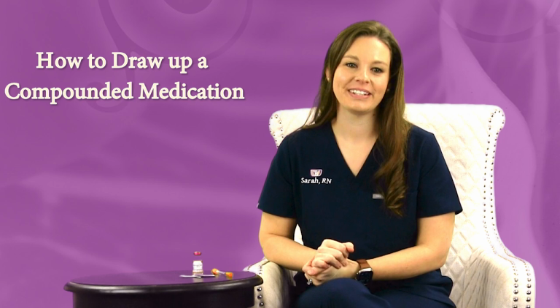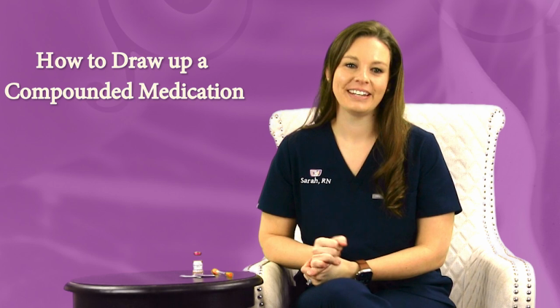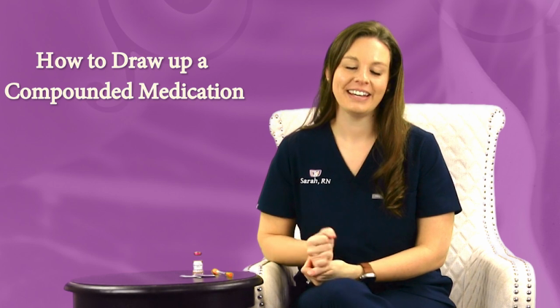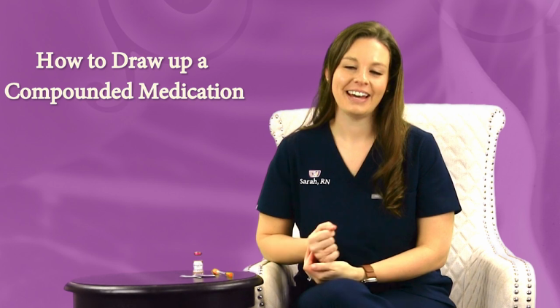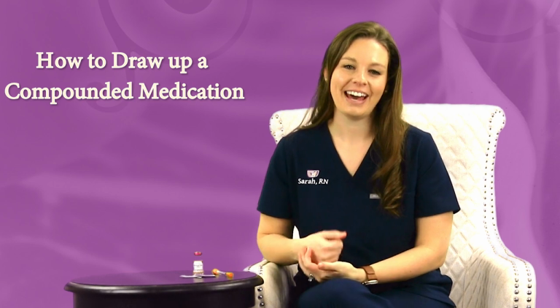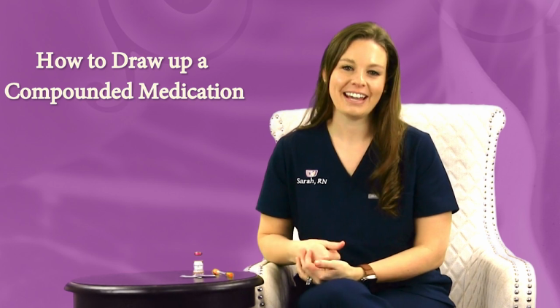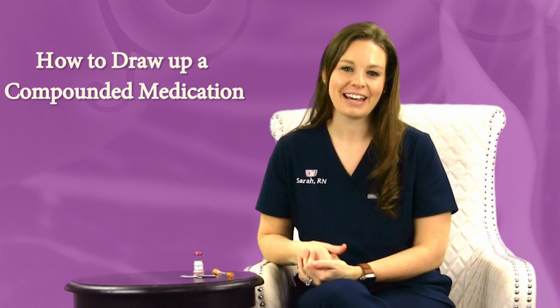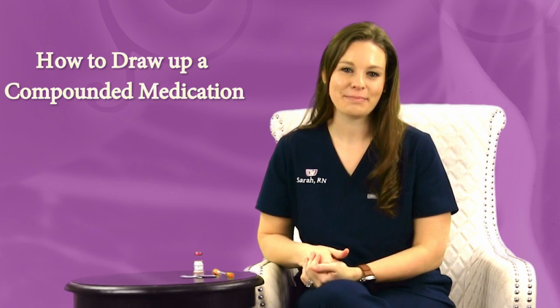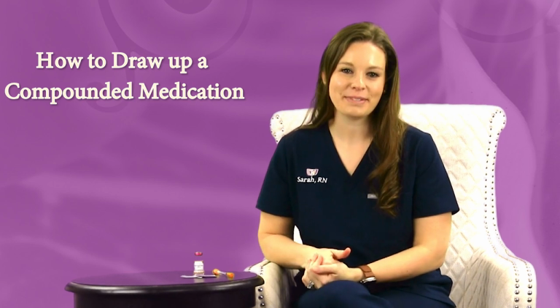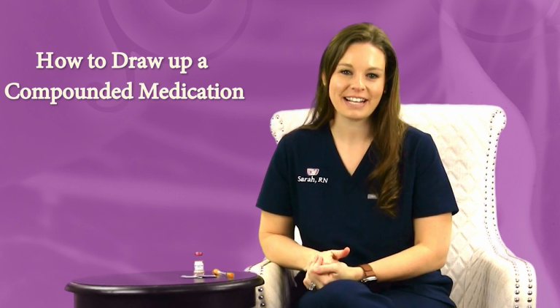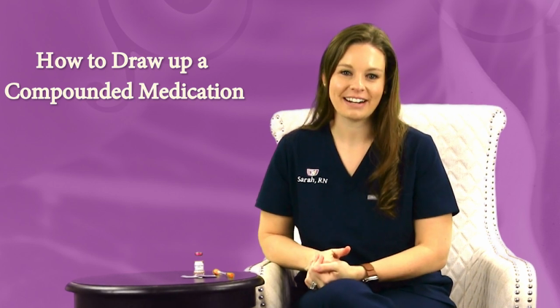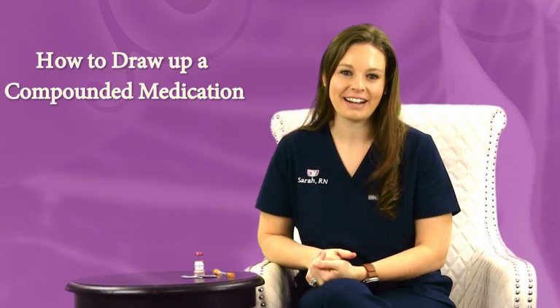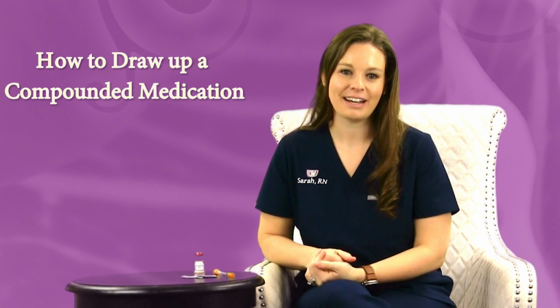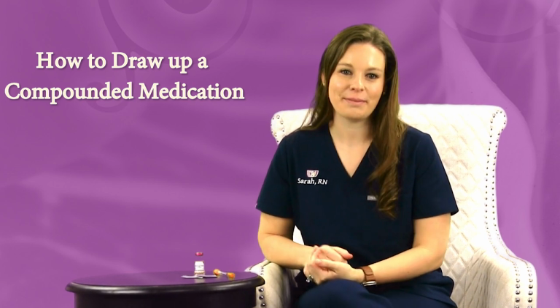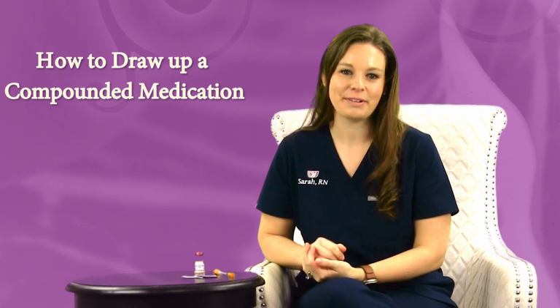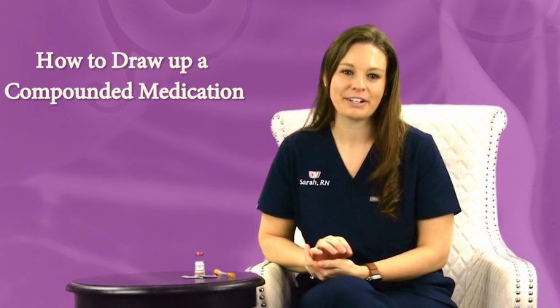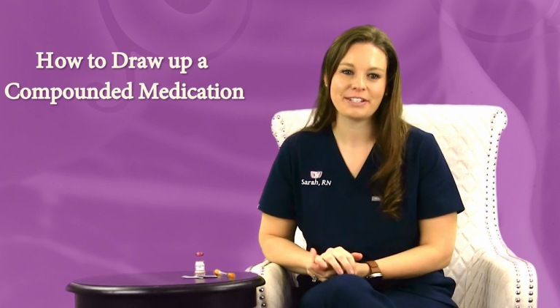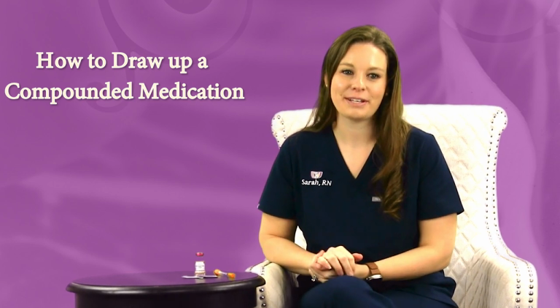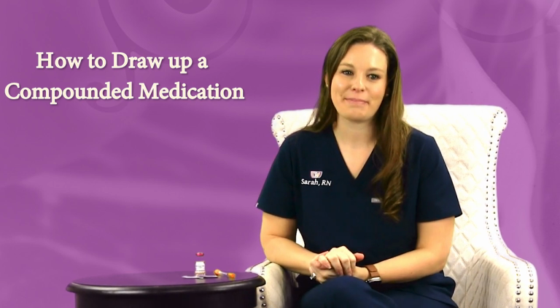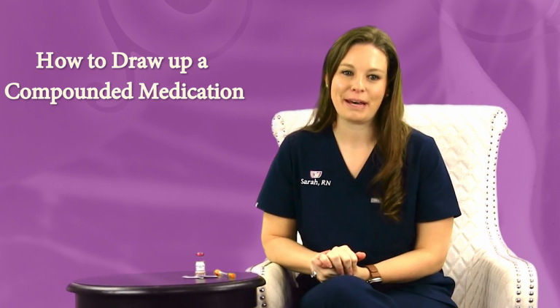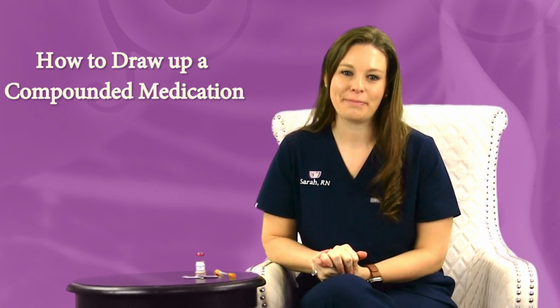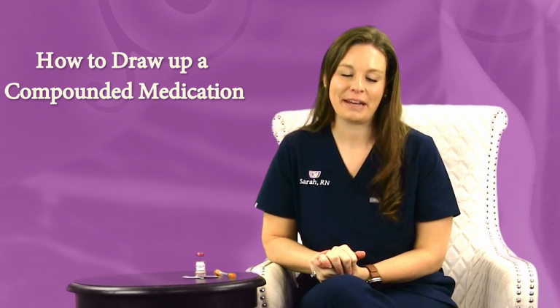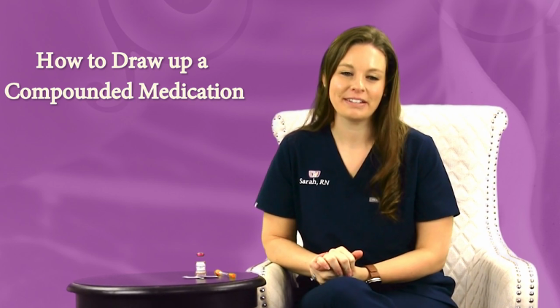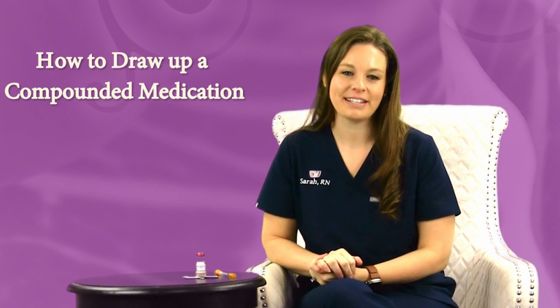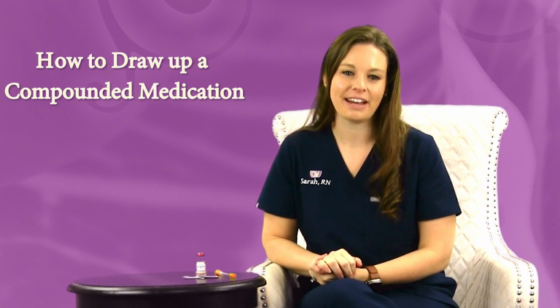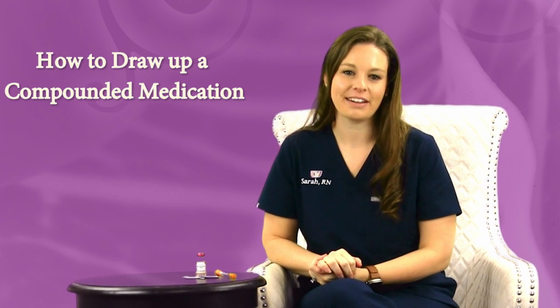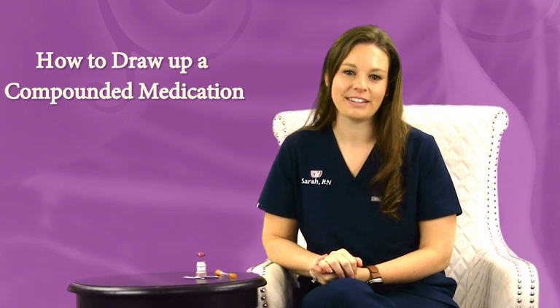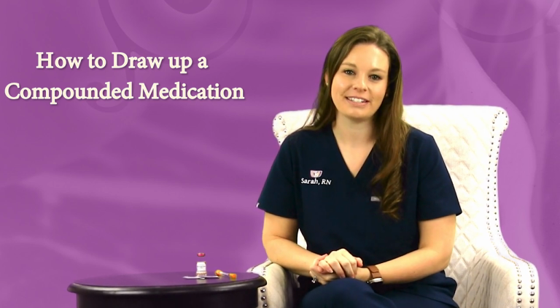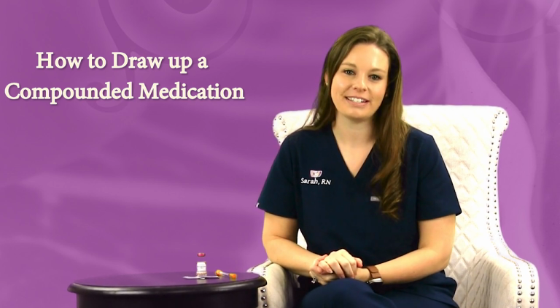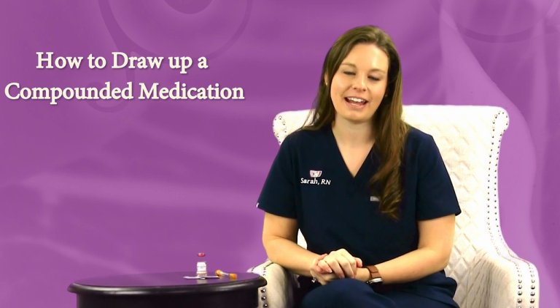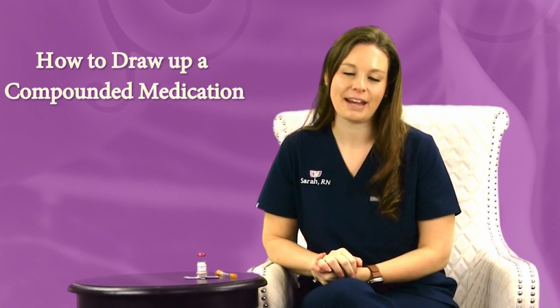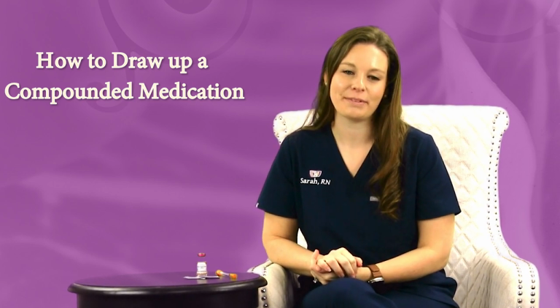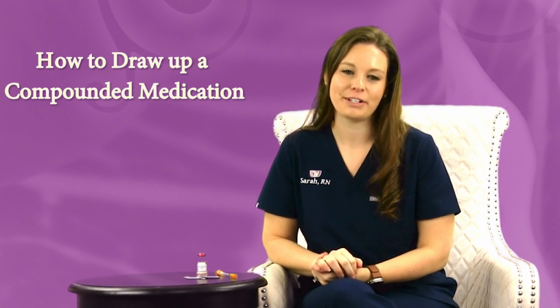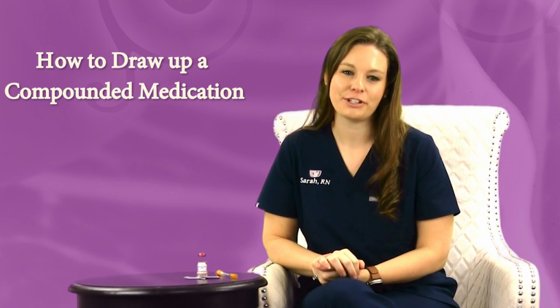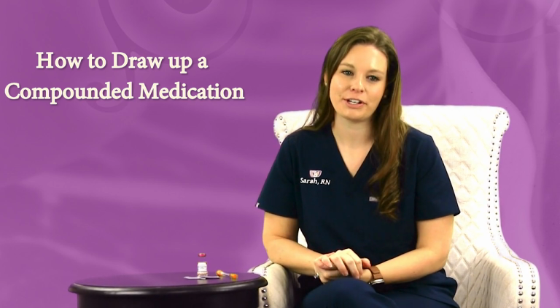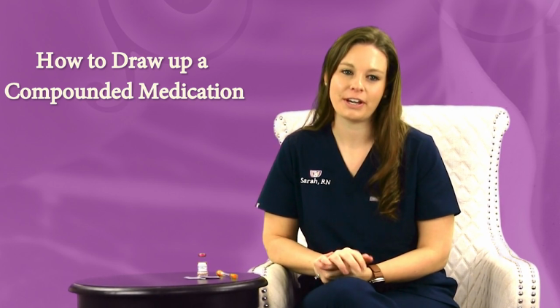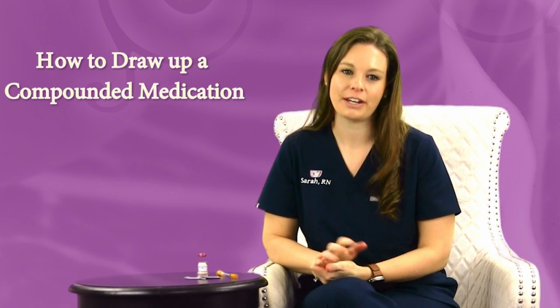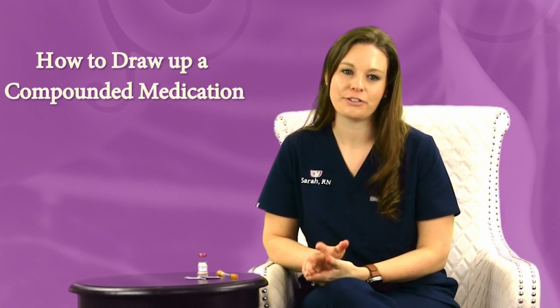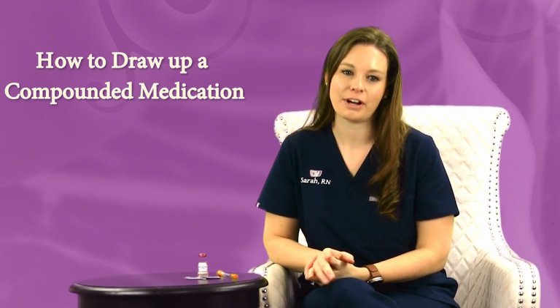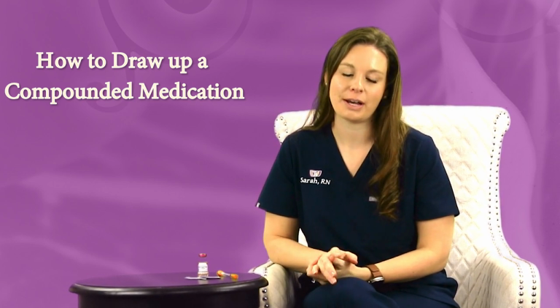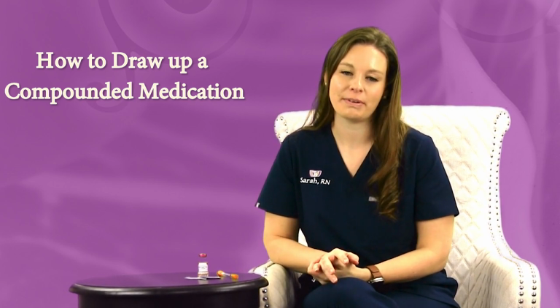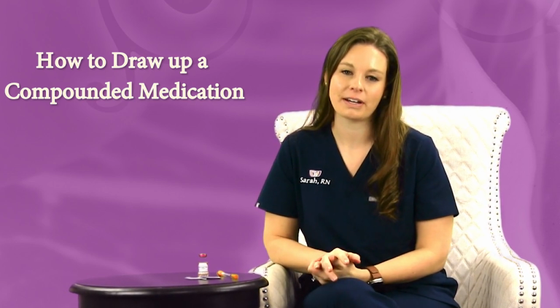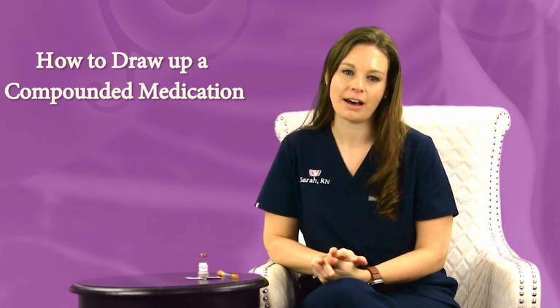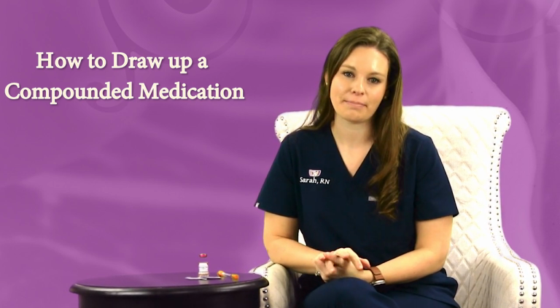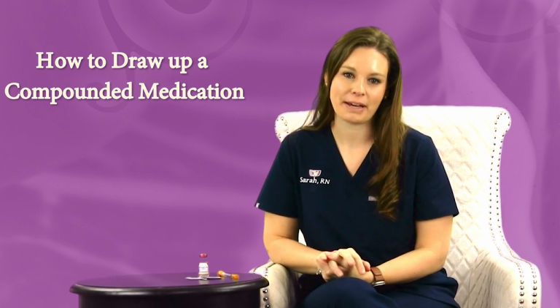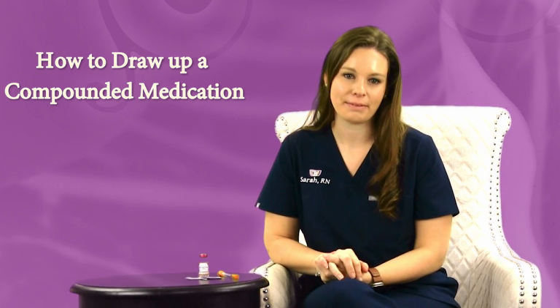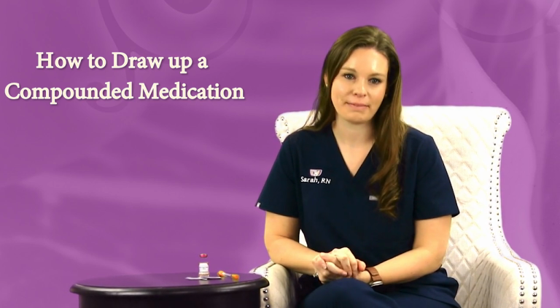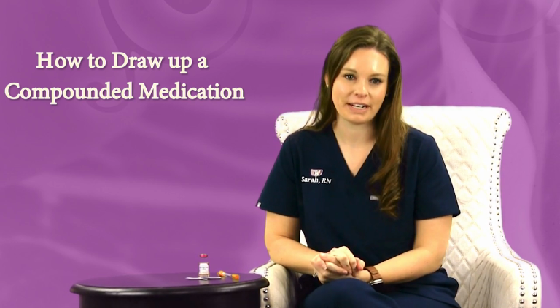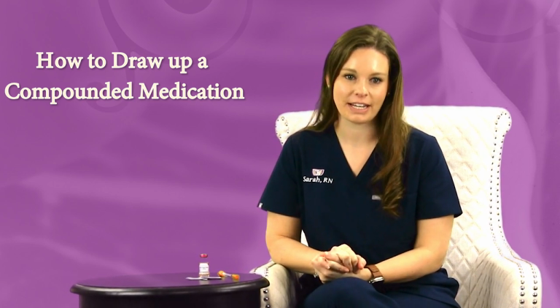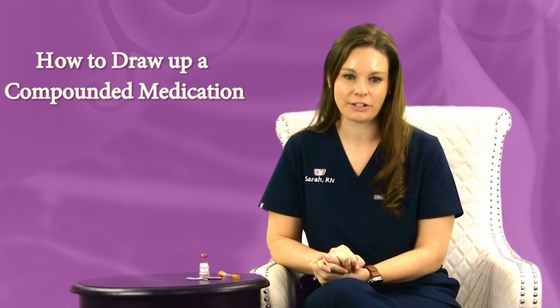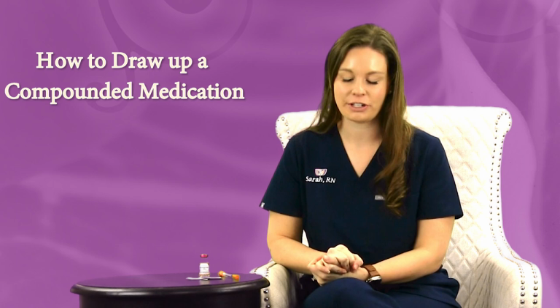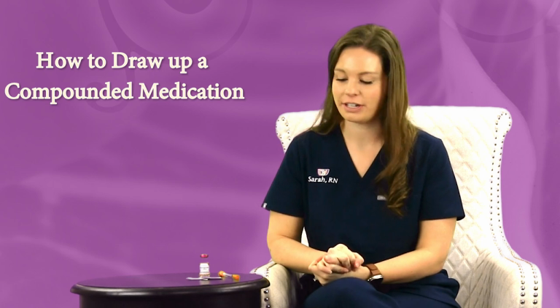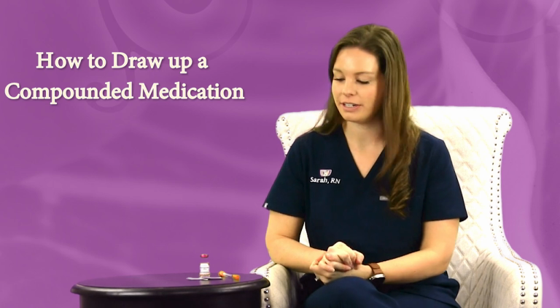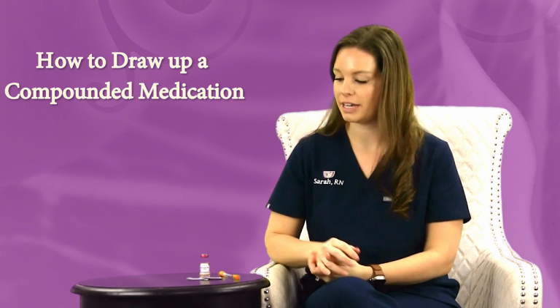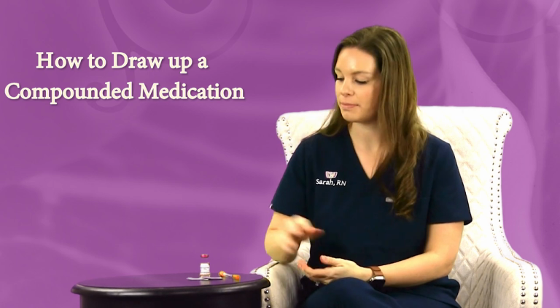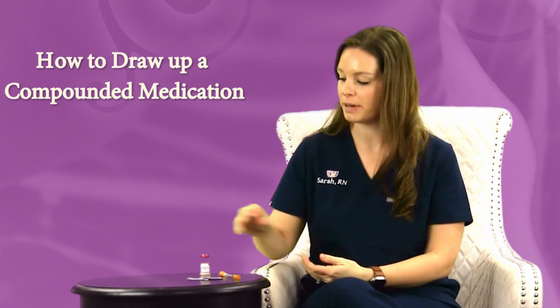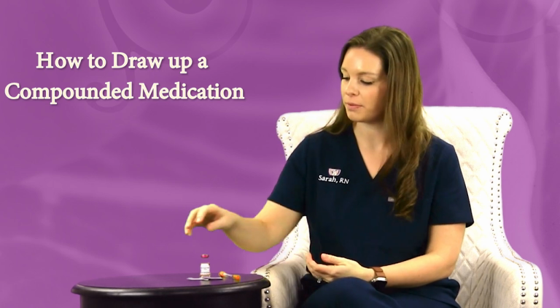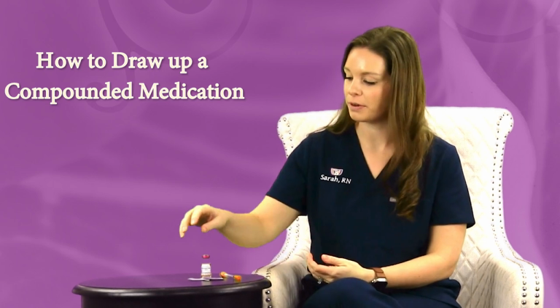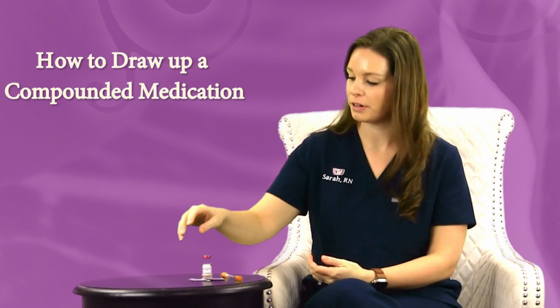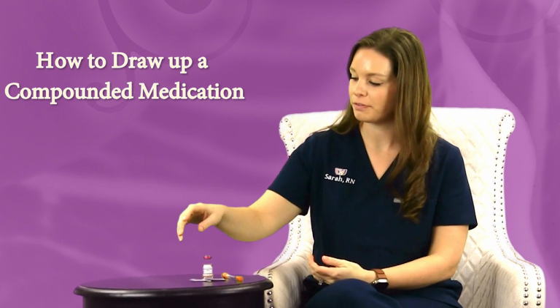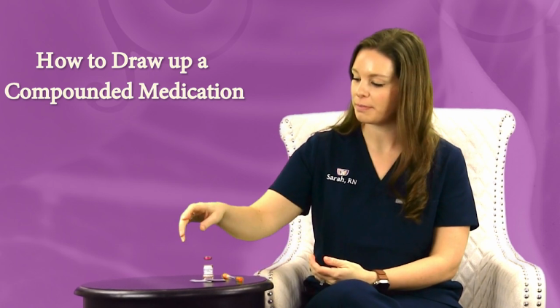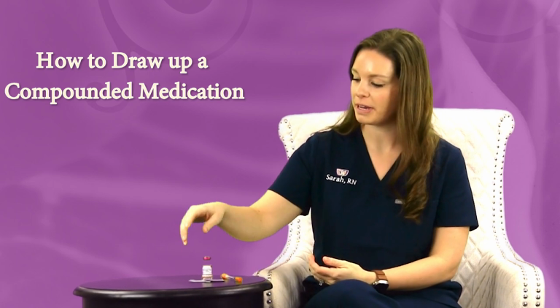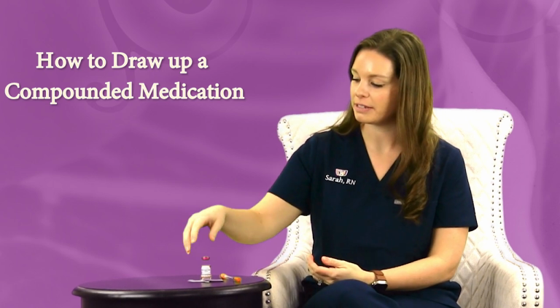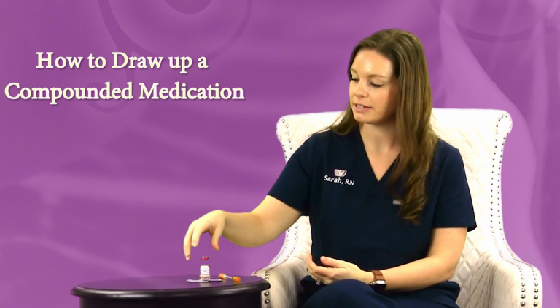Hi, I'm Sarah. I'm a nurse at Biobalance Health and today I'm going to show you how to draw up a compounded medication that you might order from us.